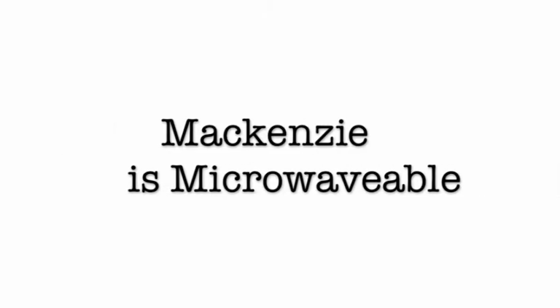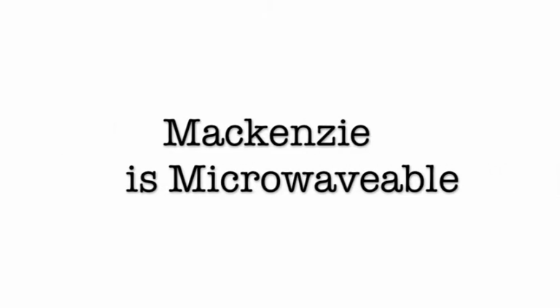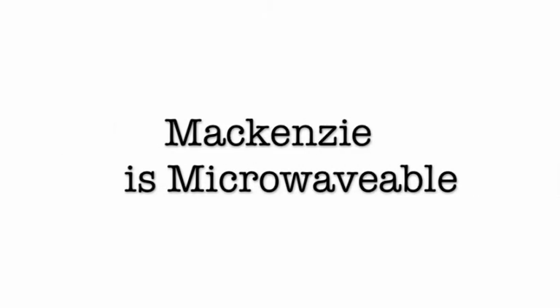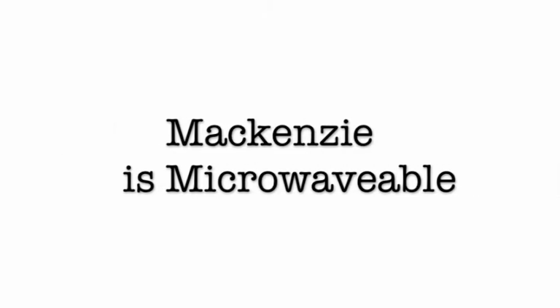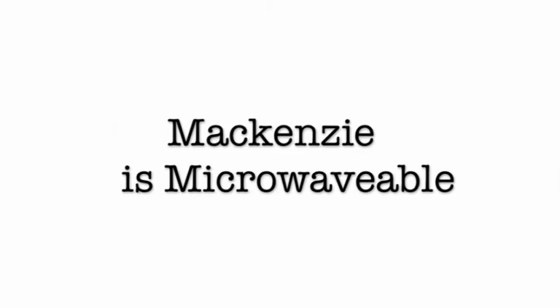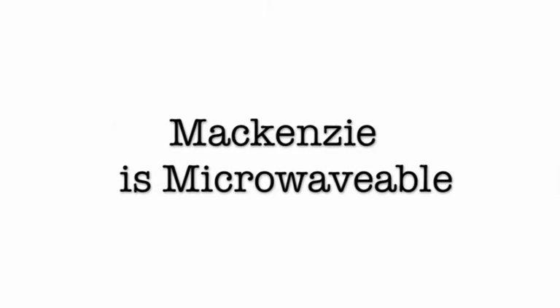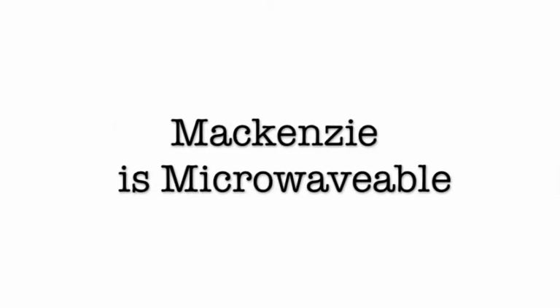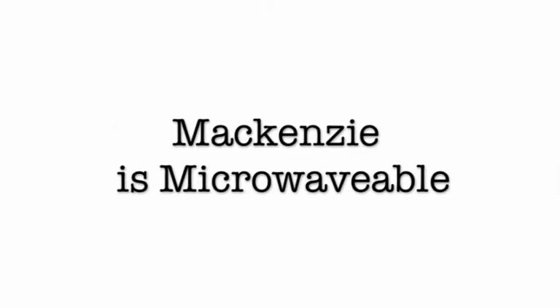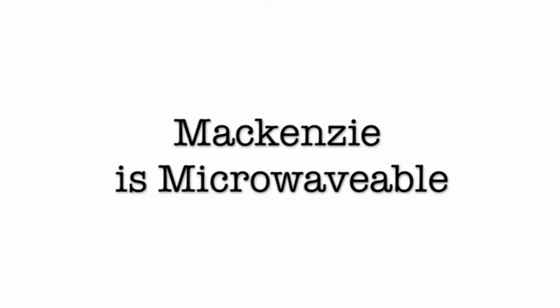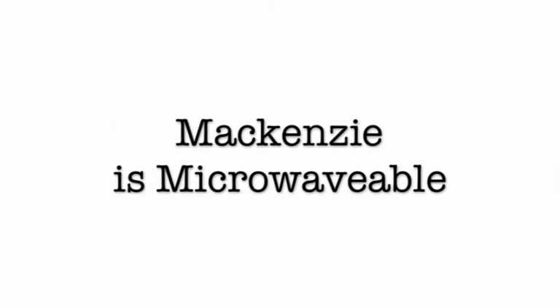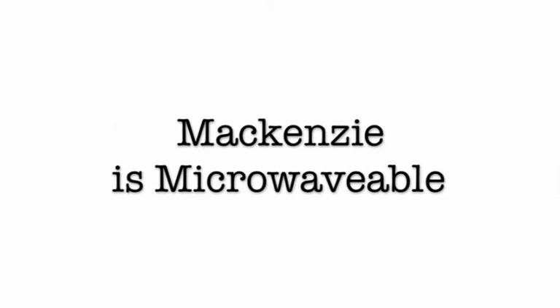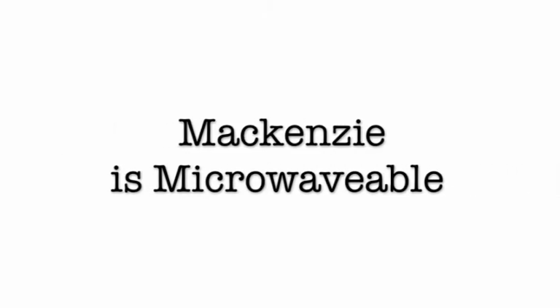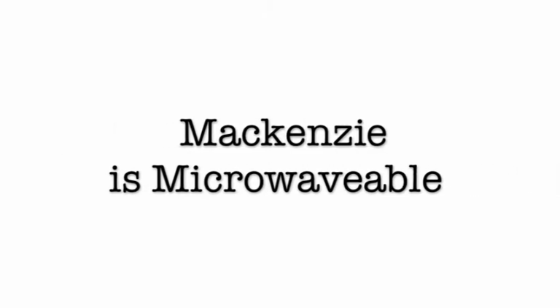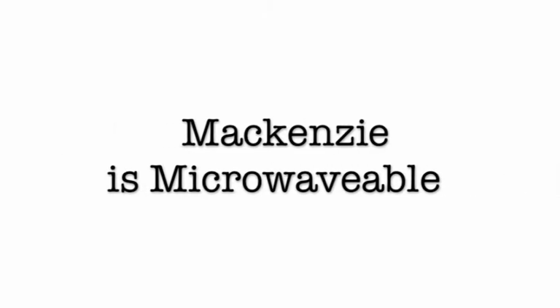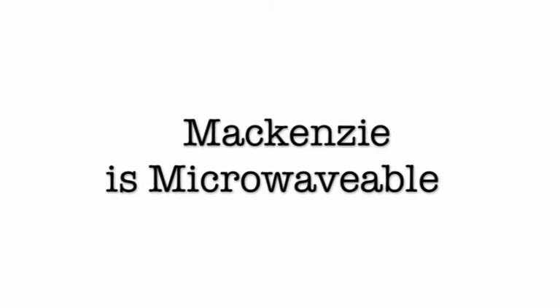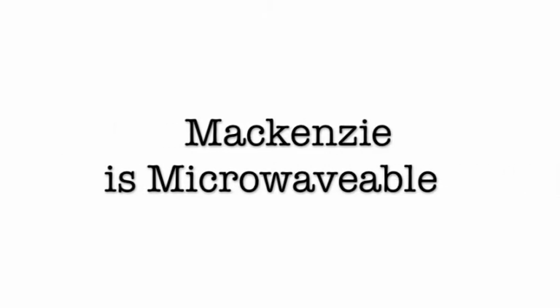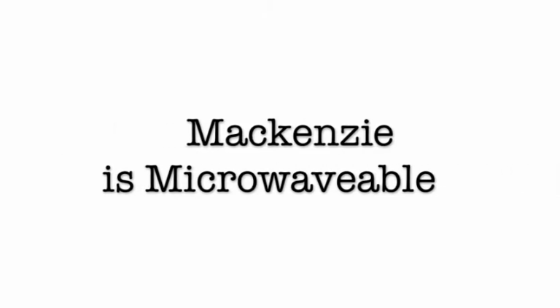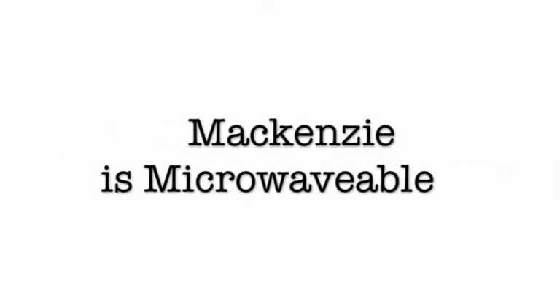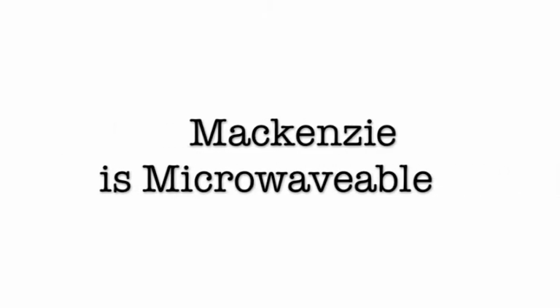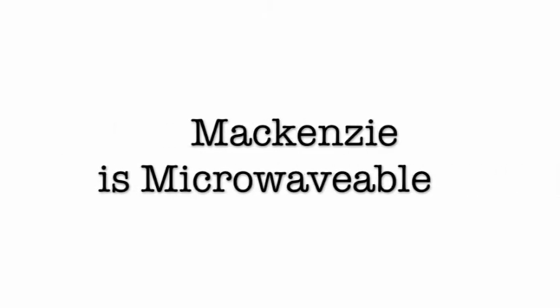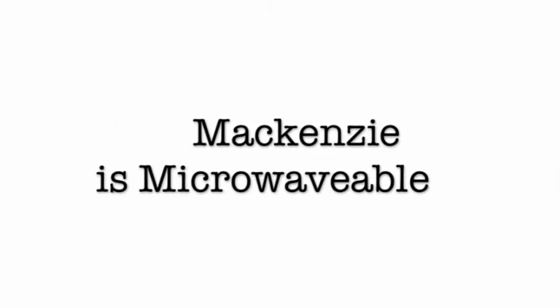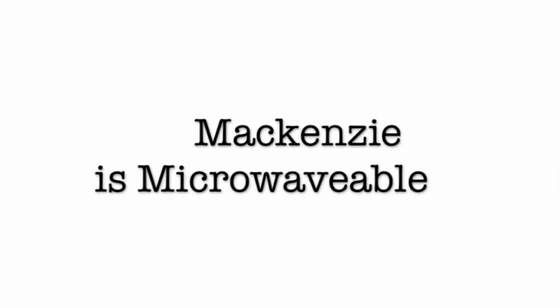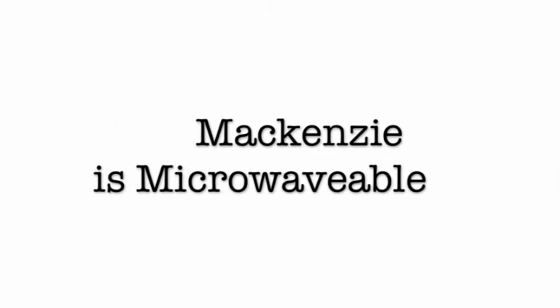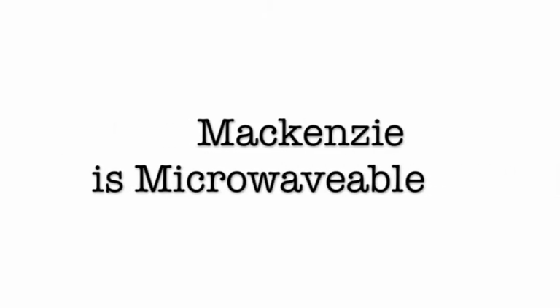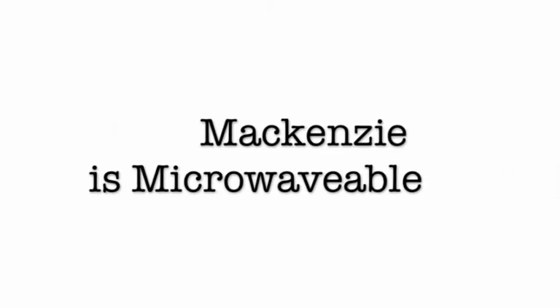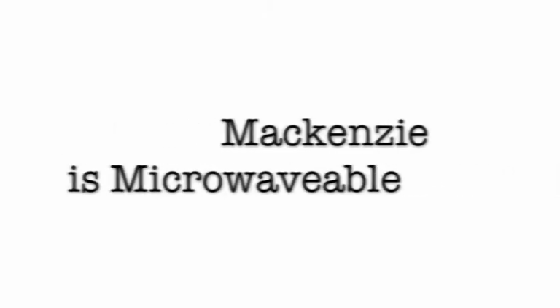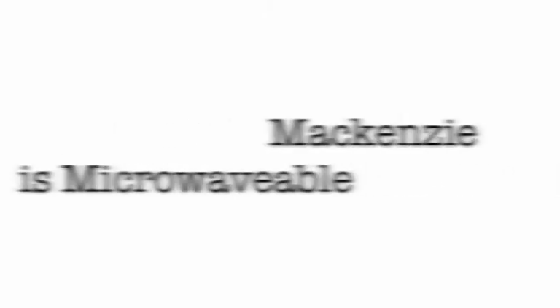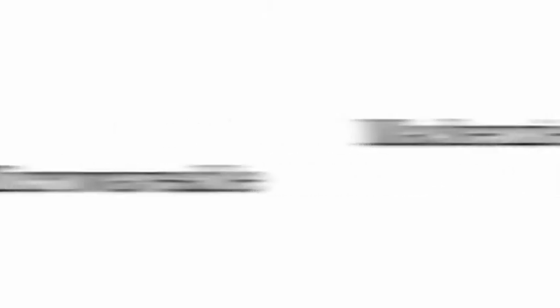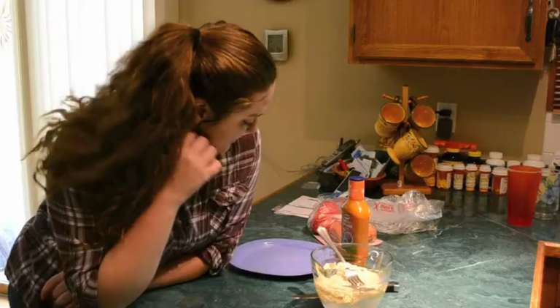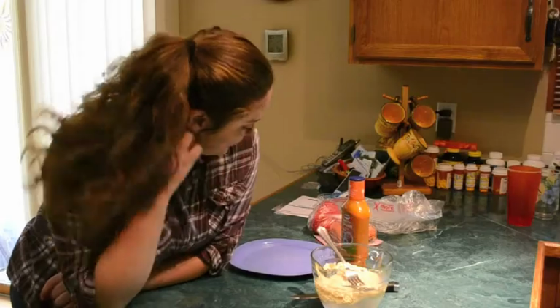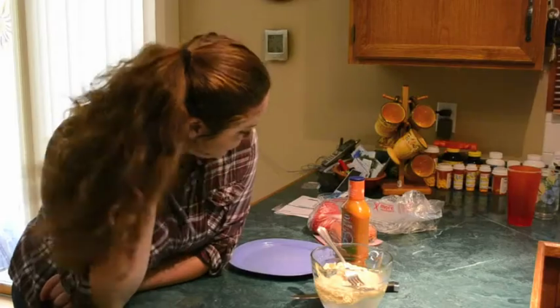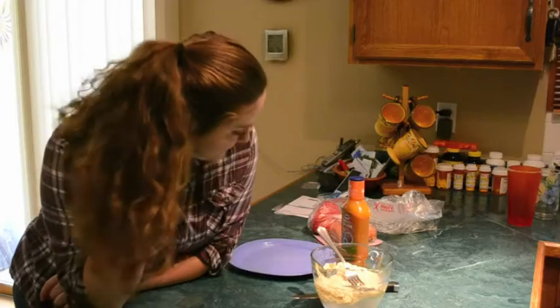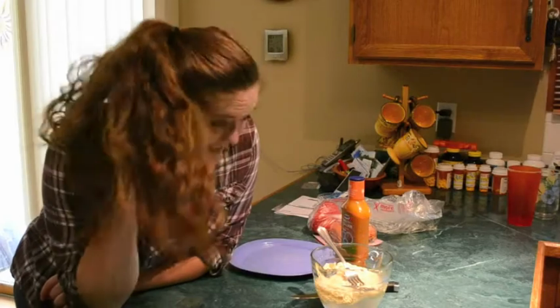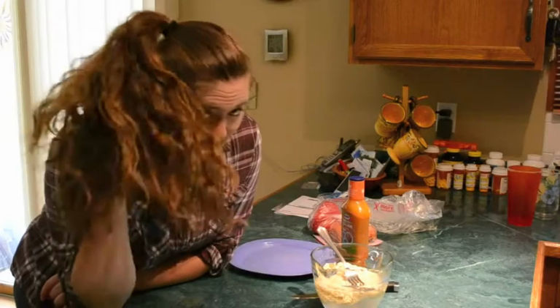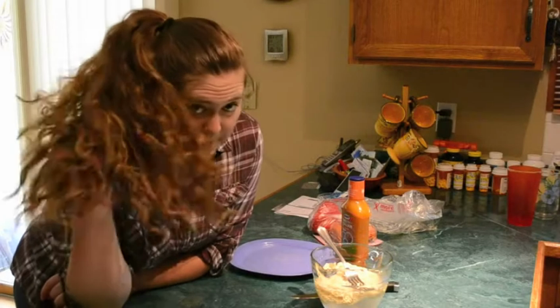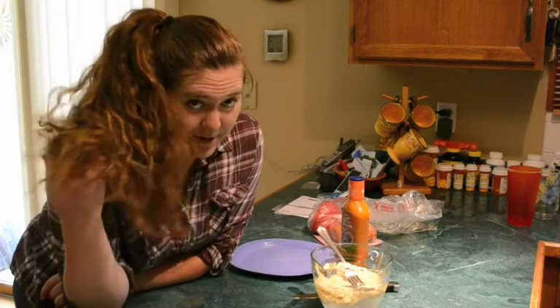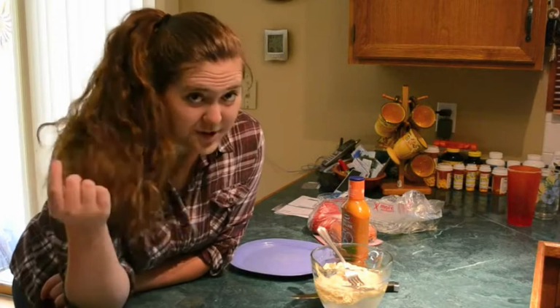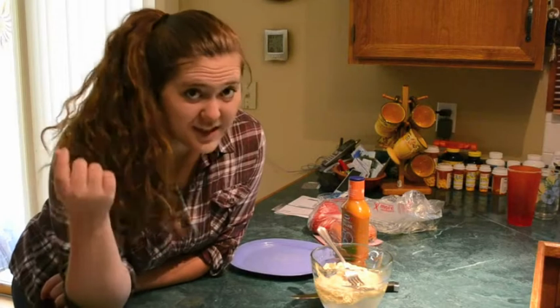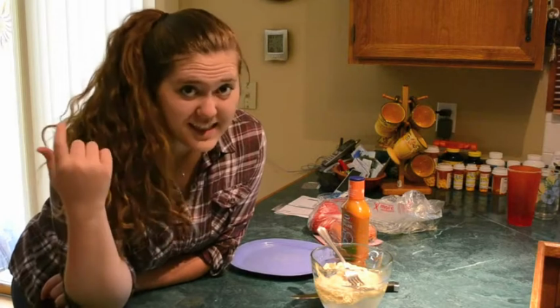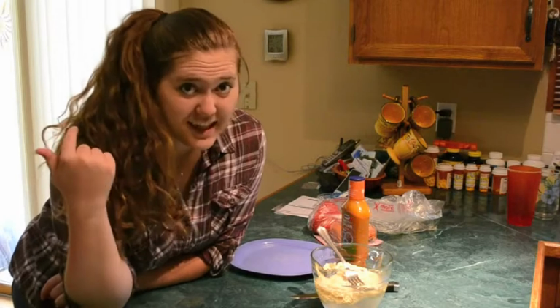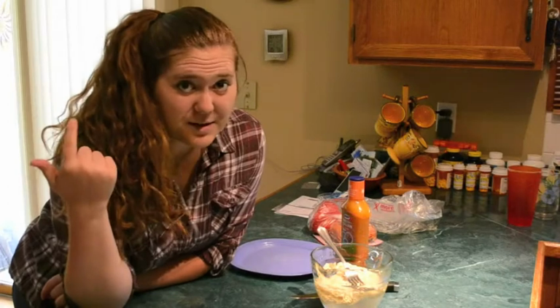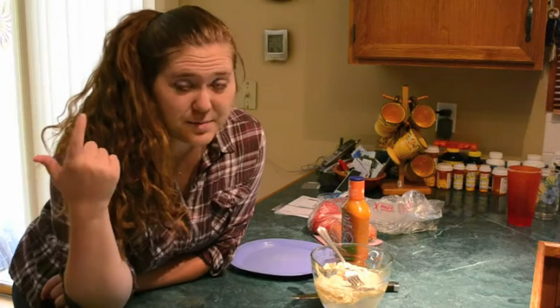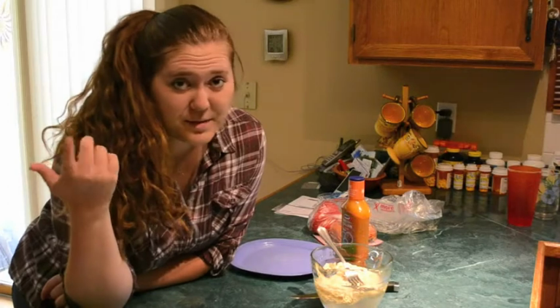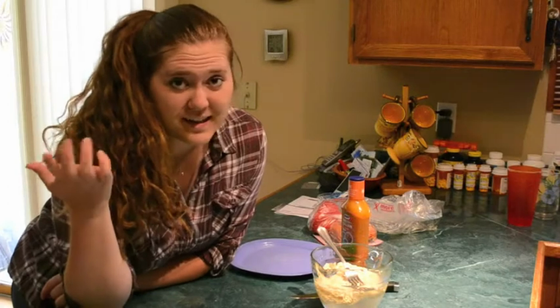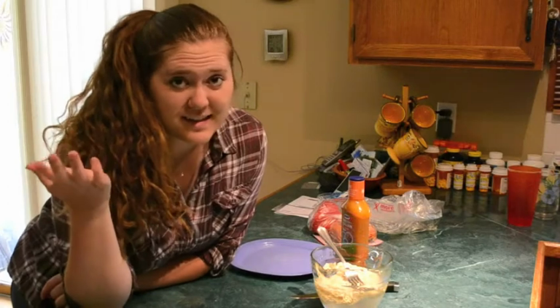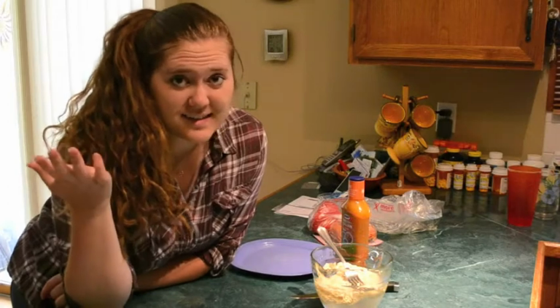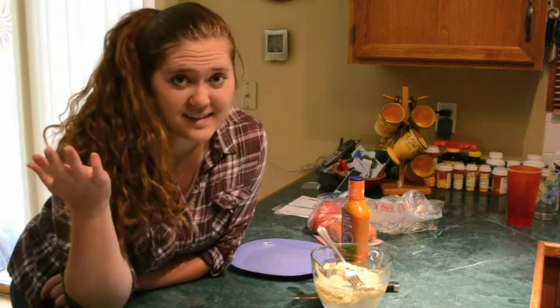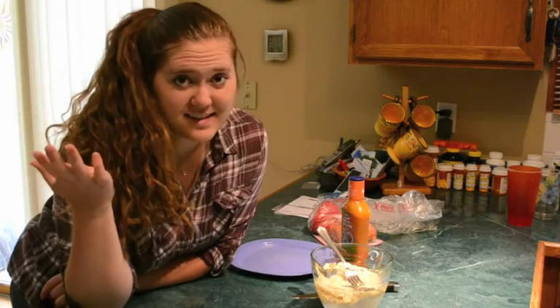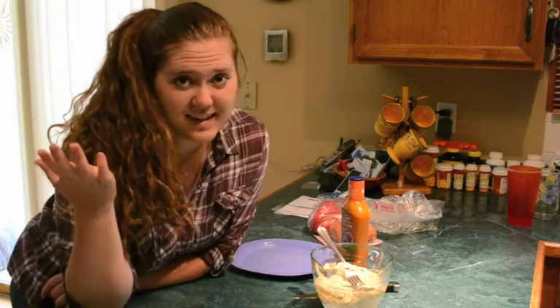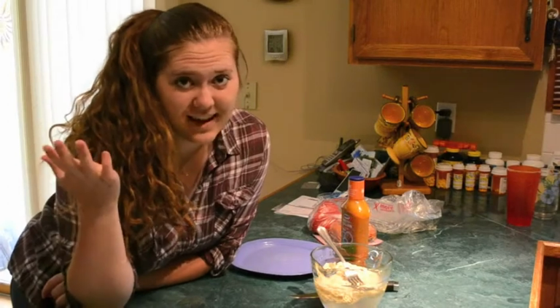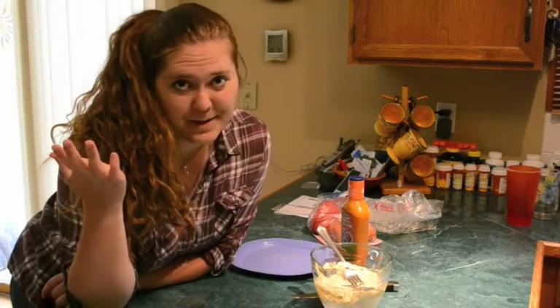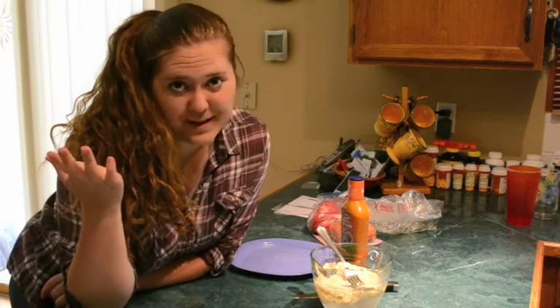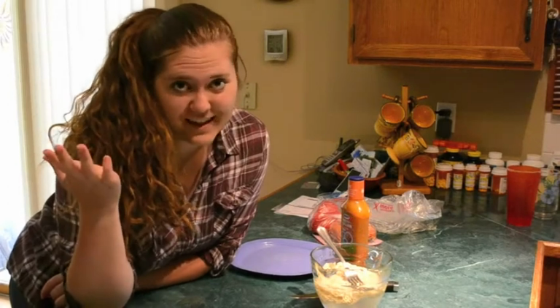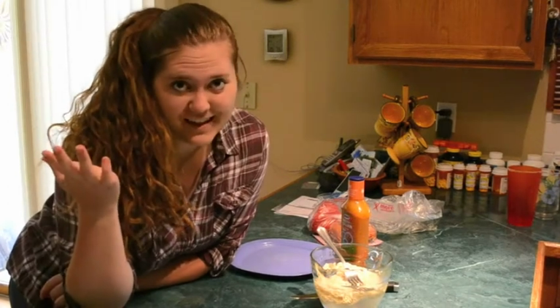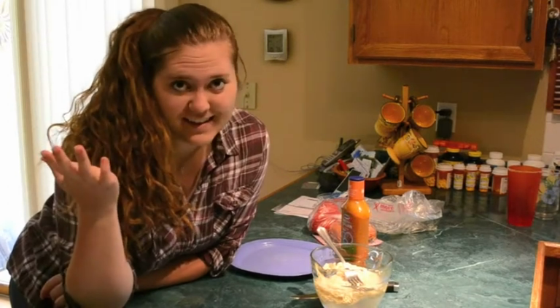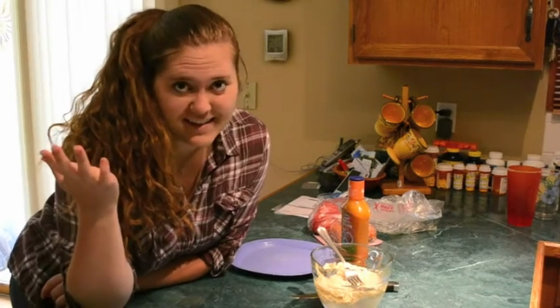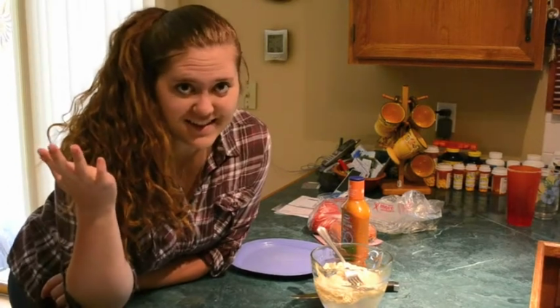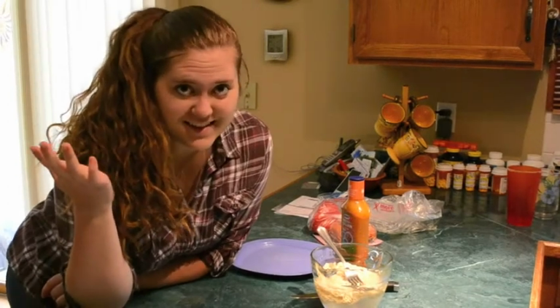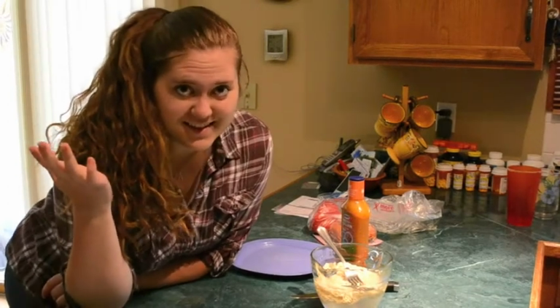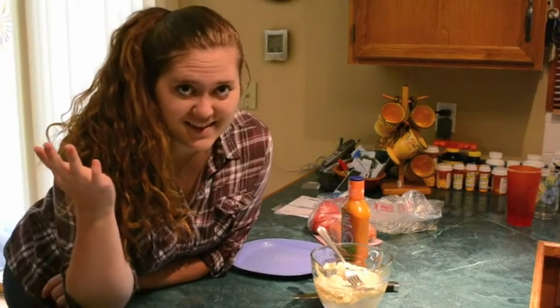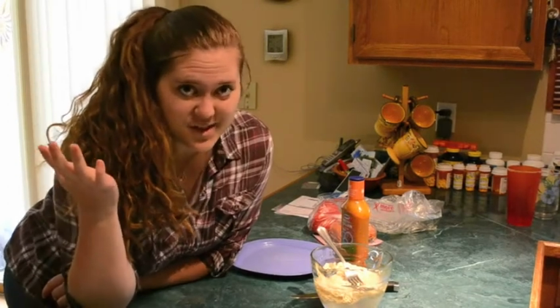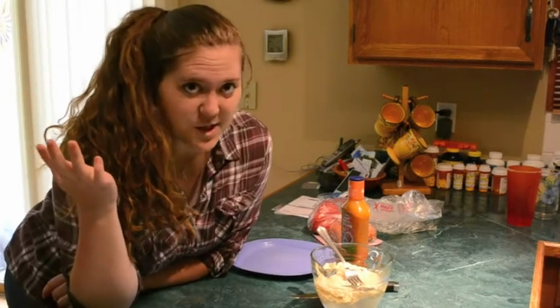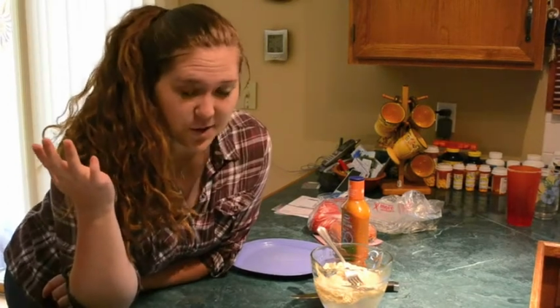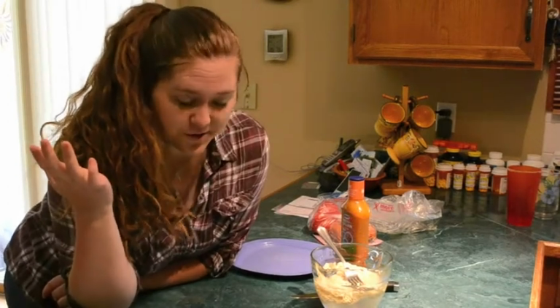Mackenzie is microwavable. Side ponytail because I'm 80s. Totally.